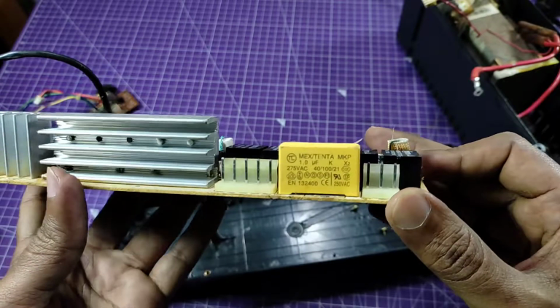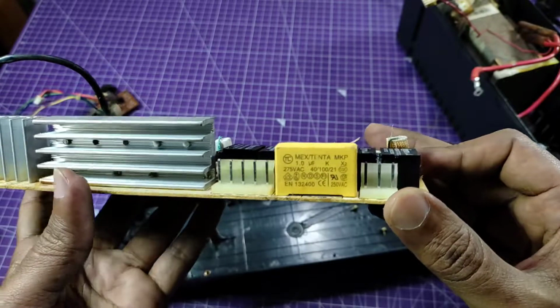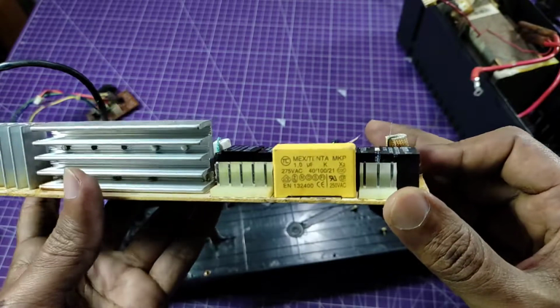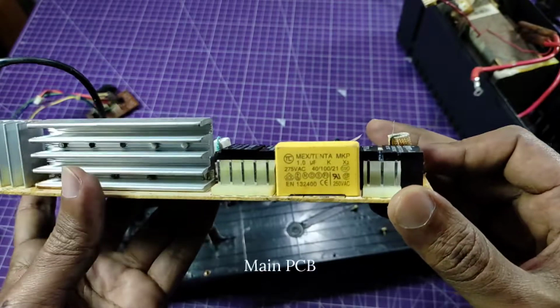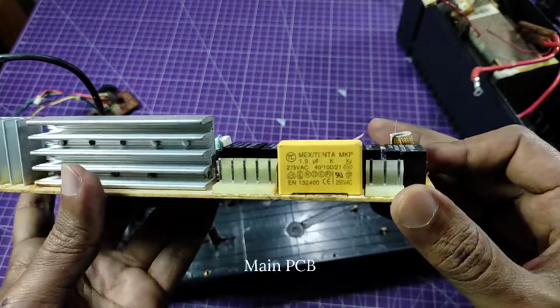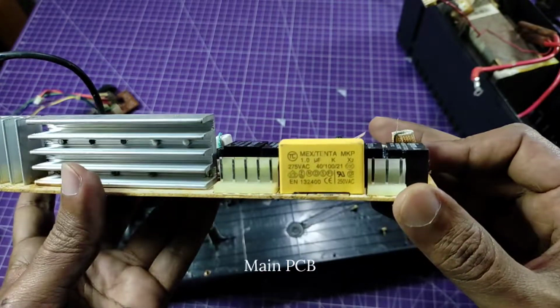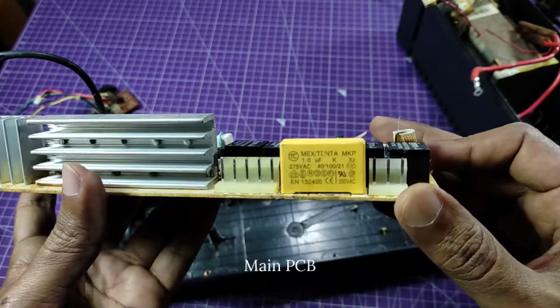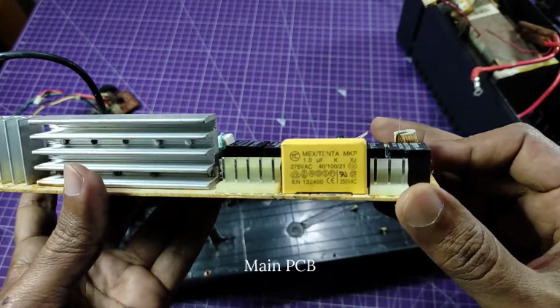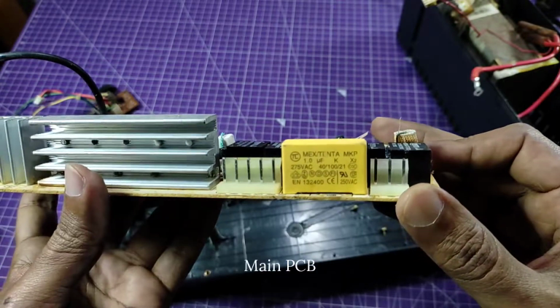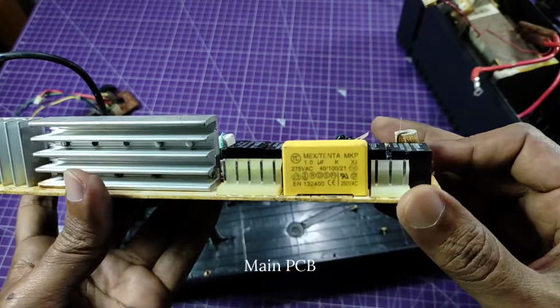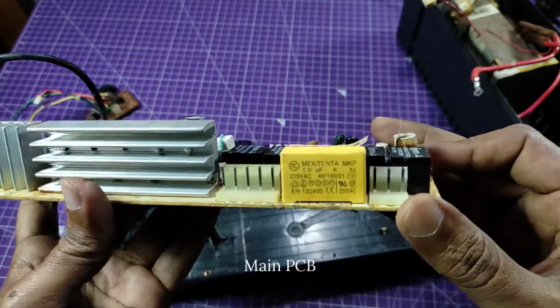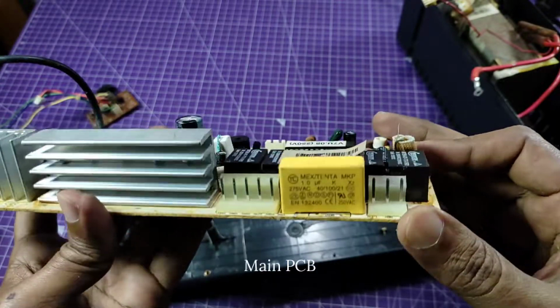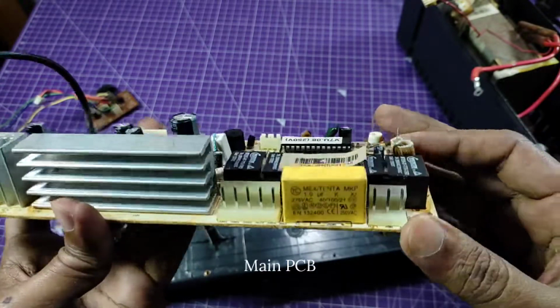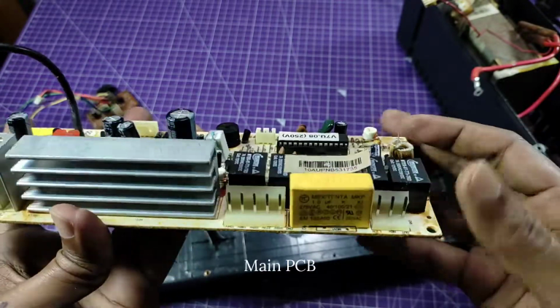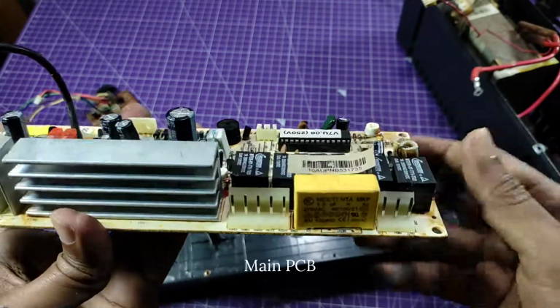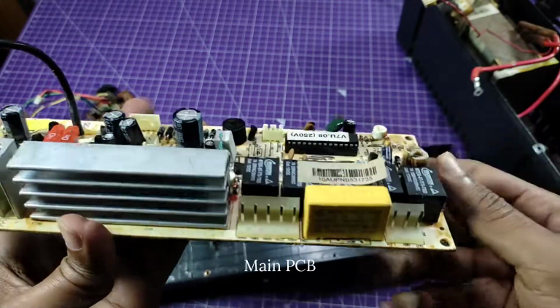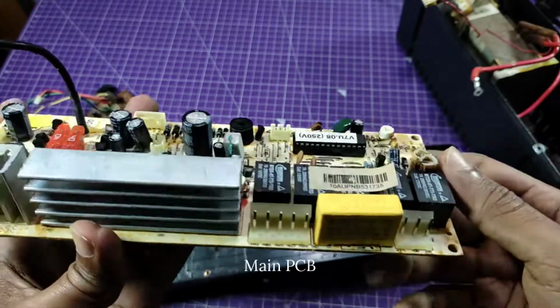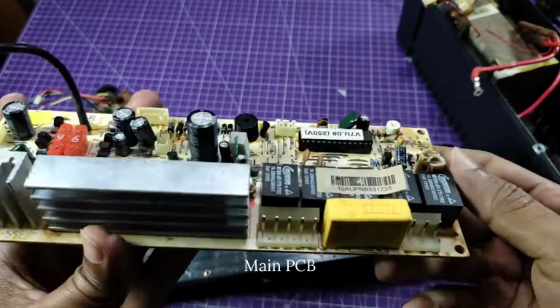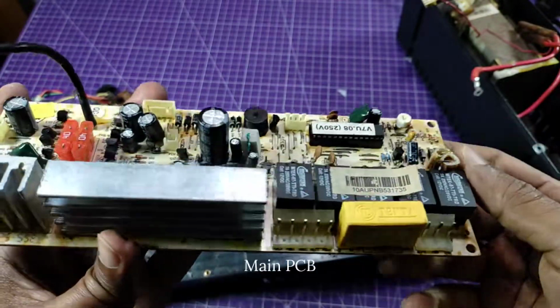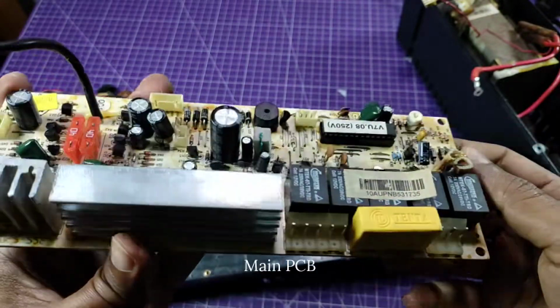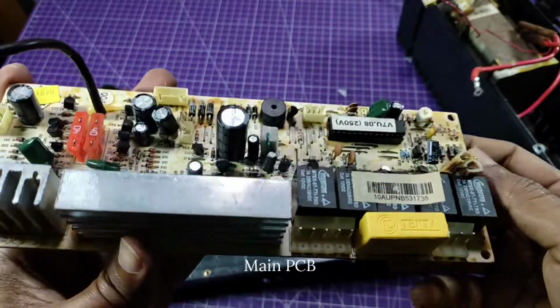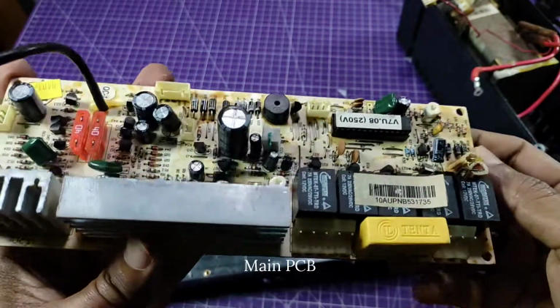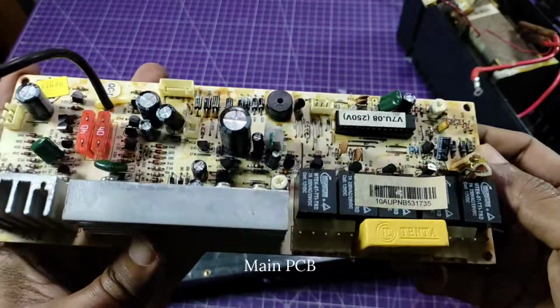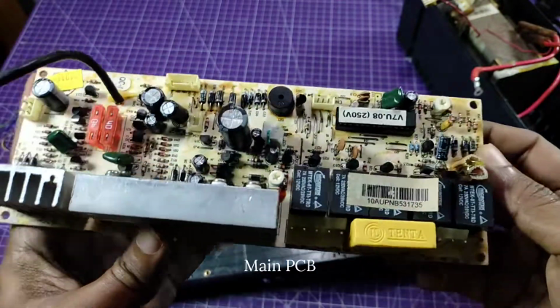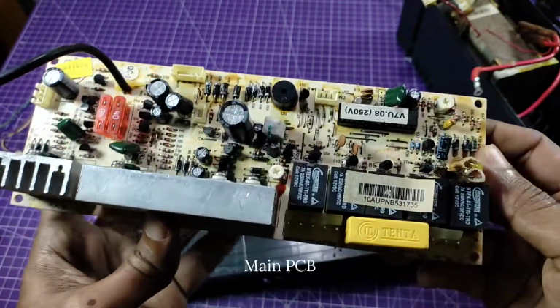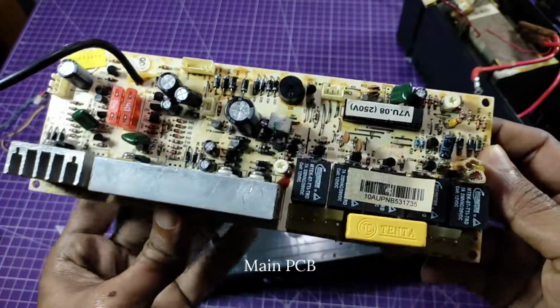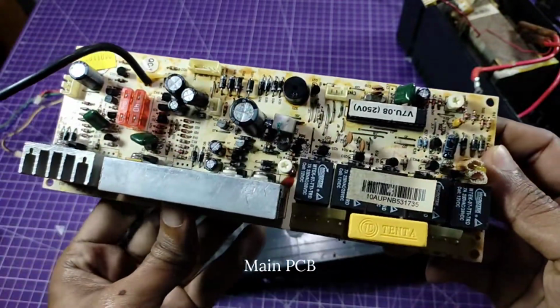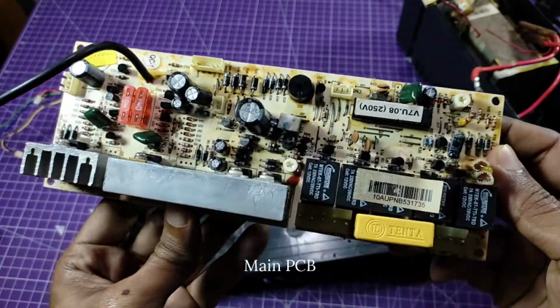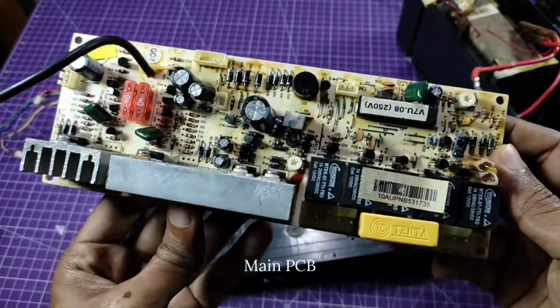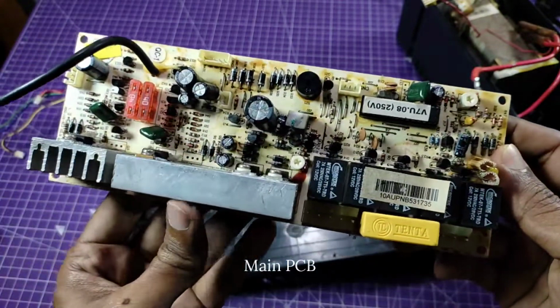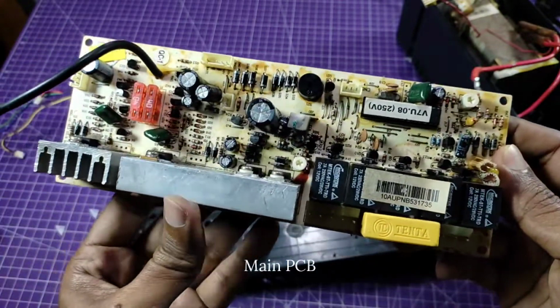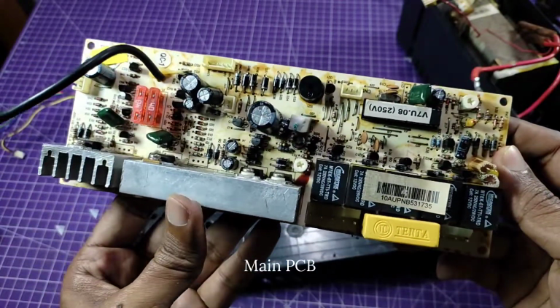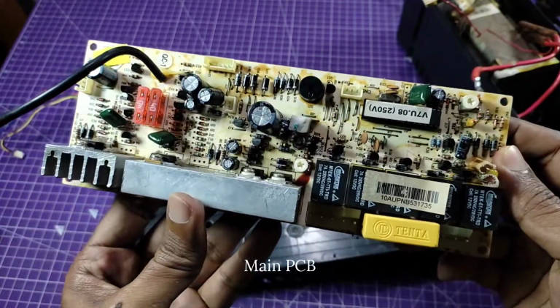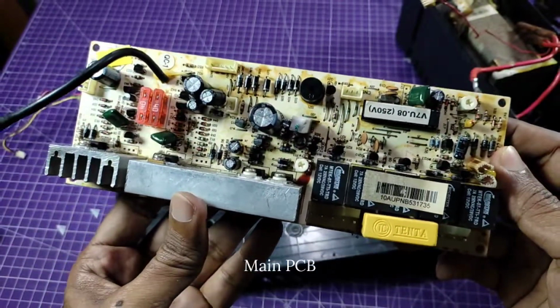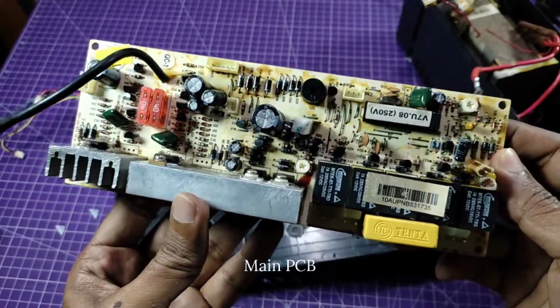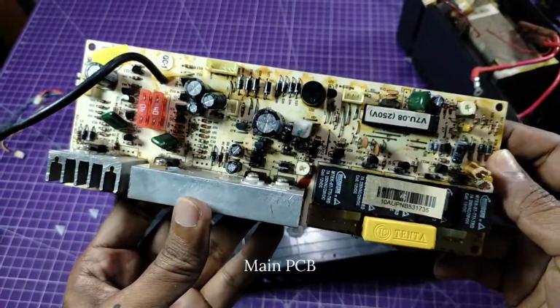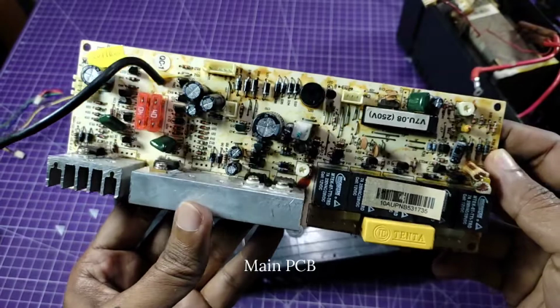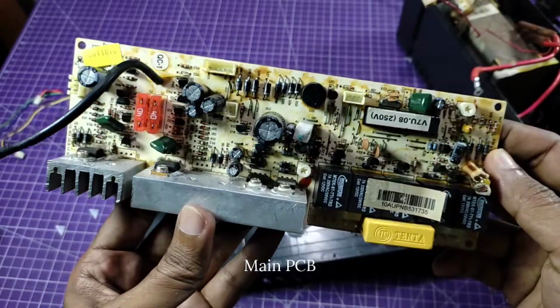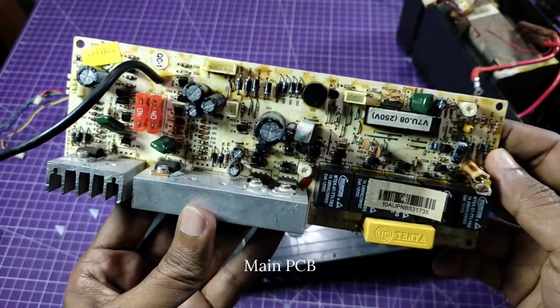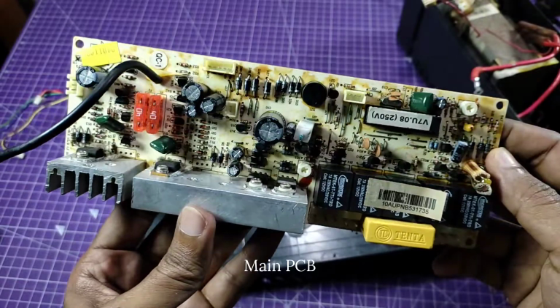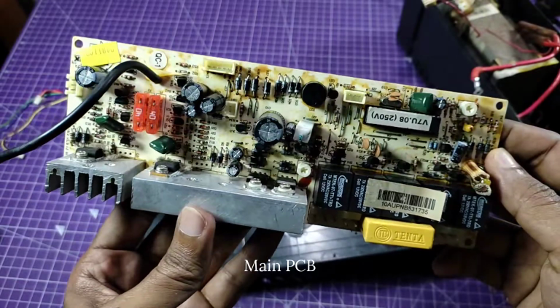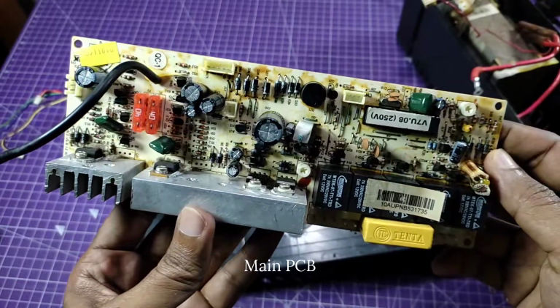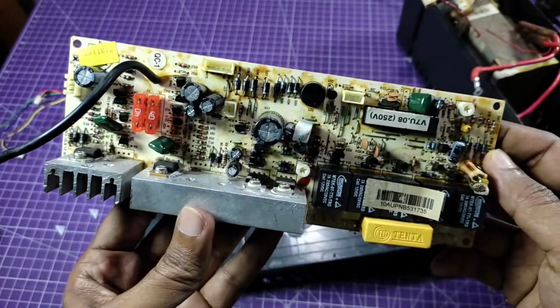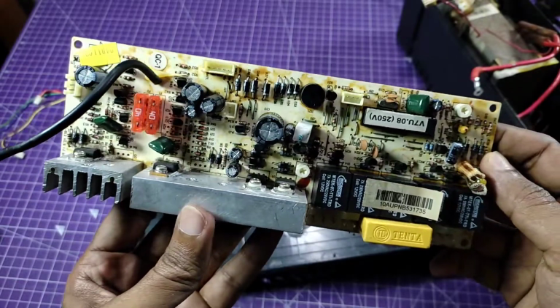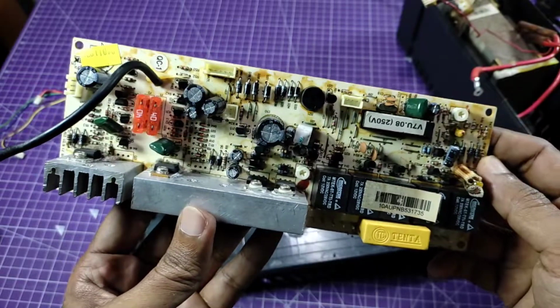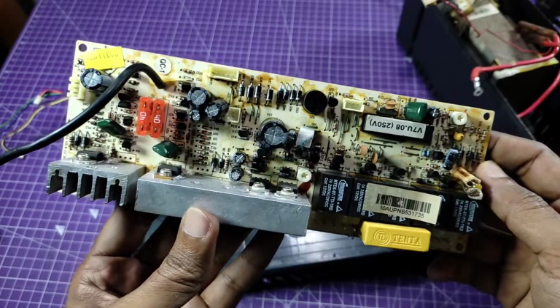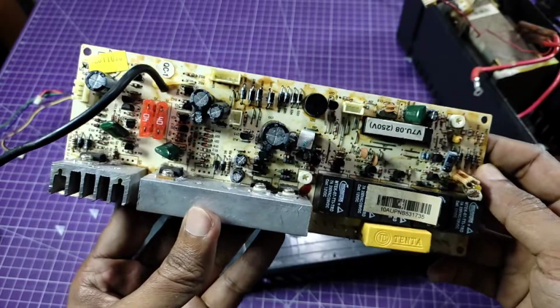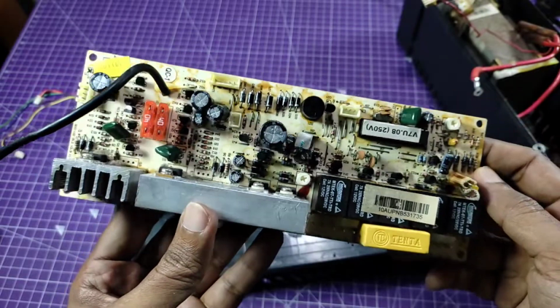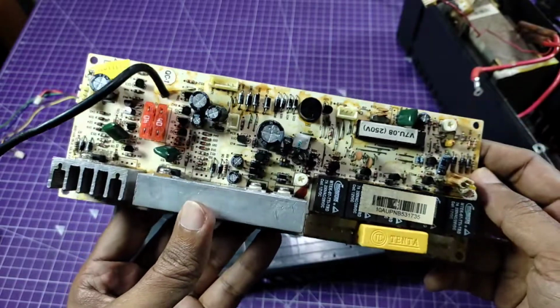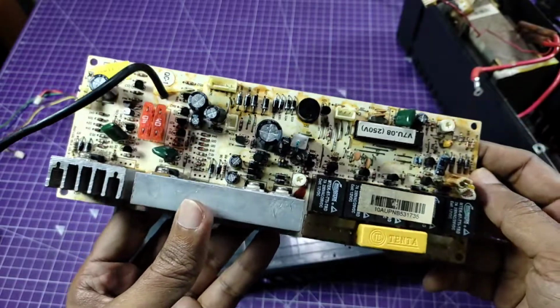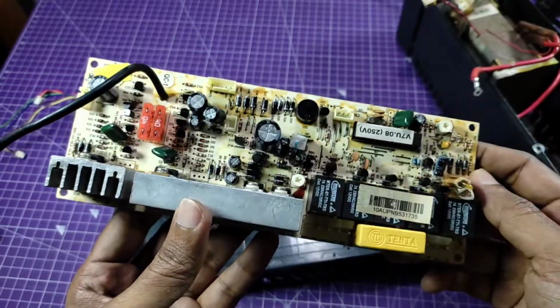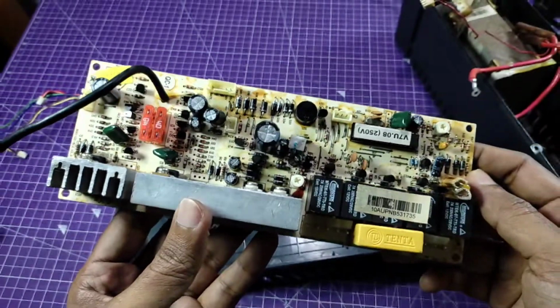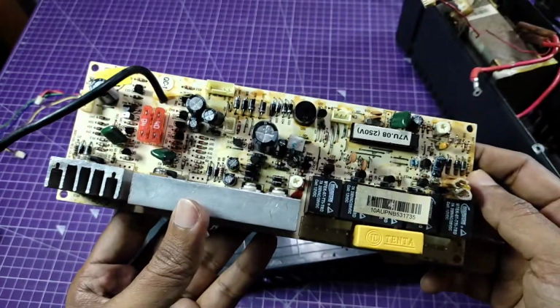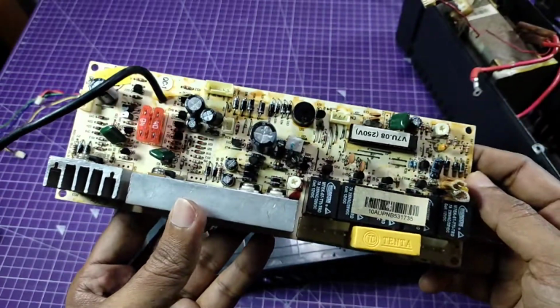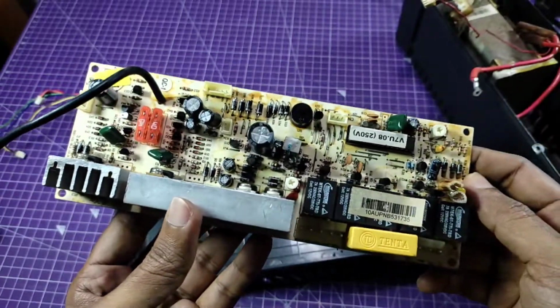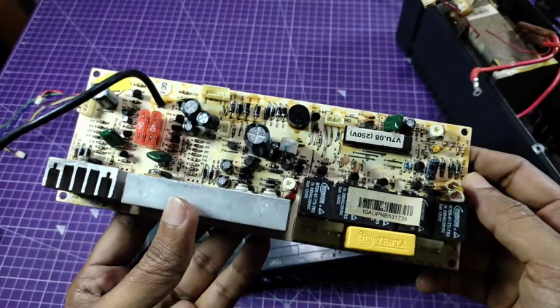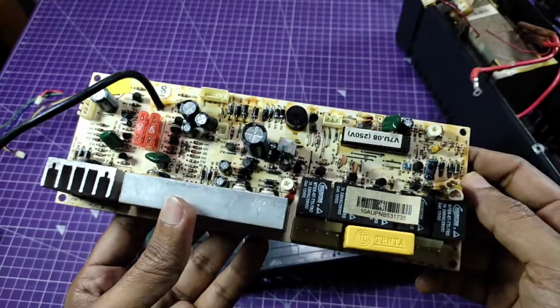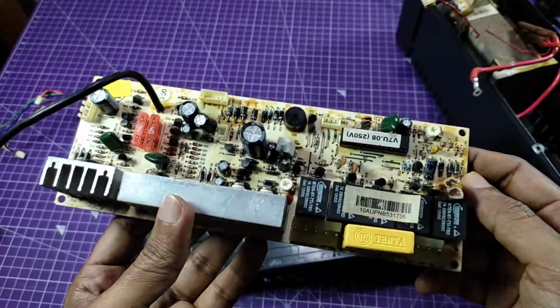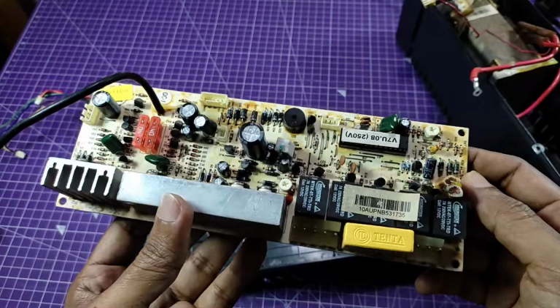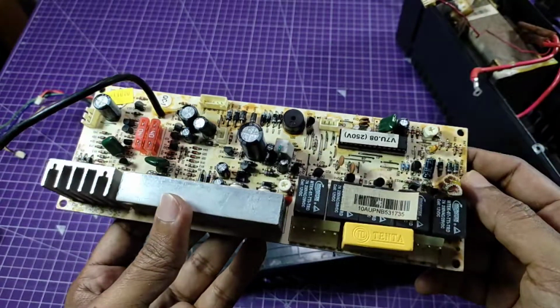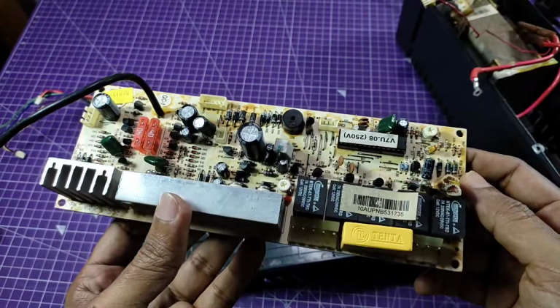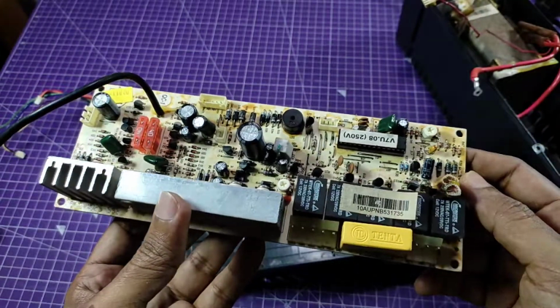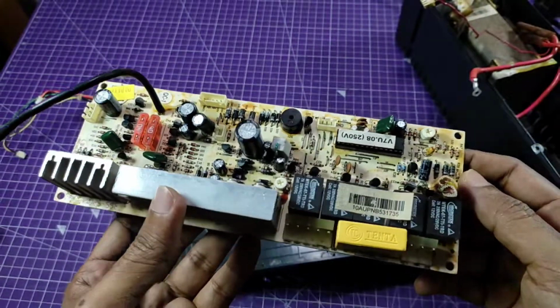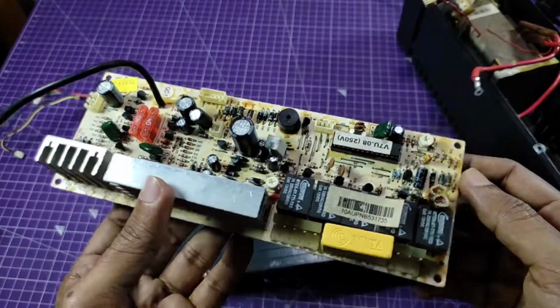We have the main PCB board with some heat sinks, ICs, relays, some capacitors, and buzzers.